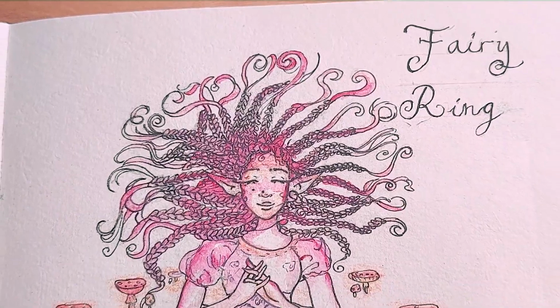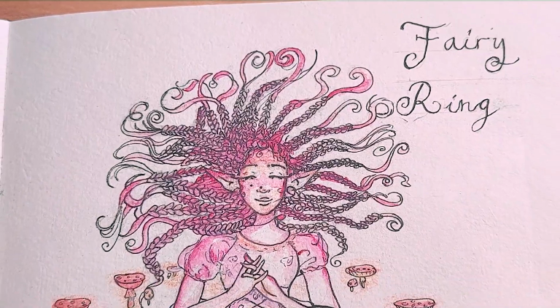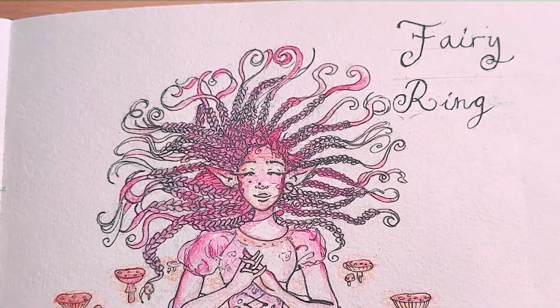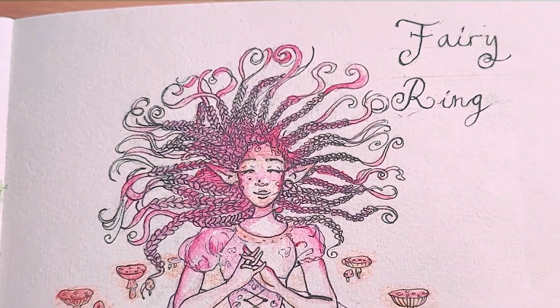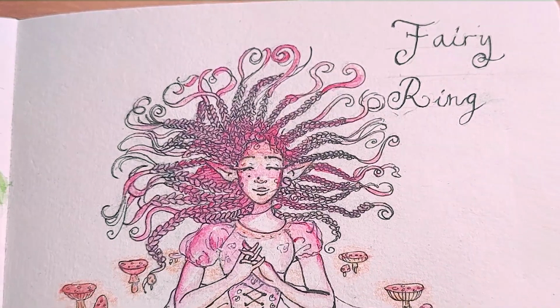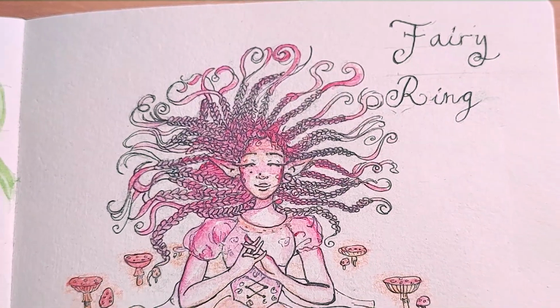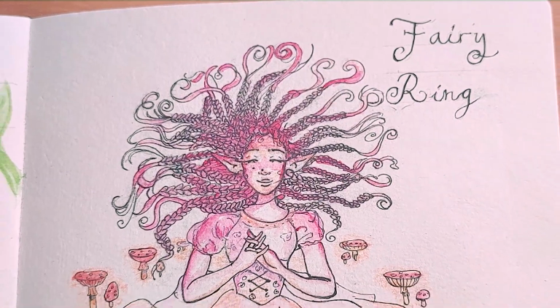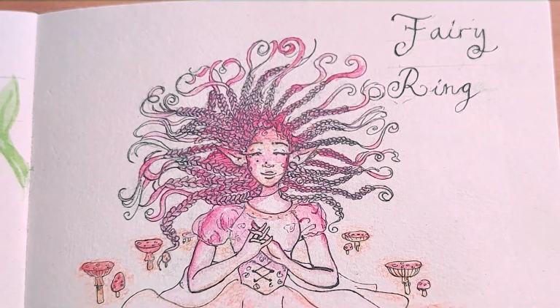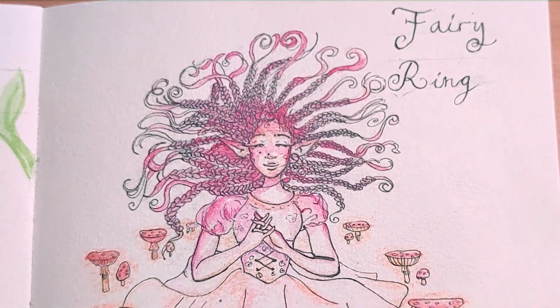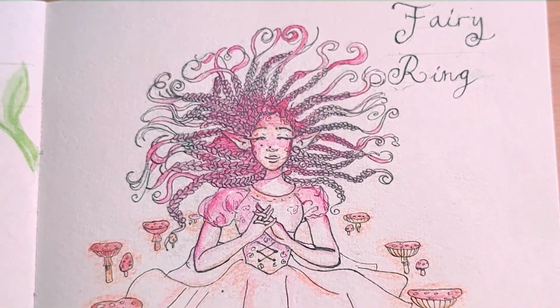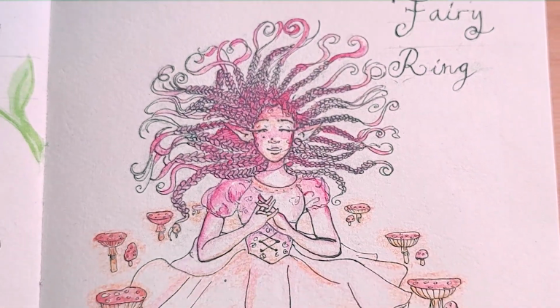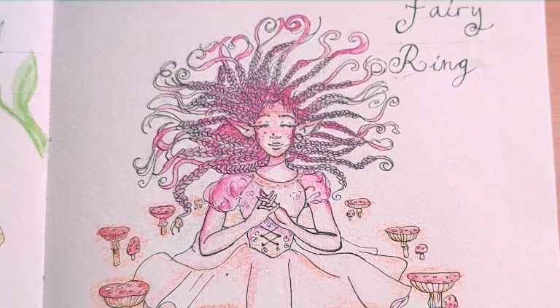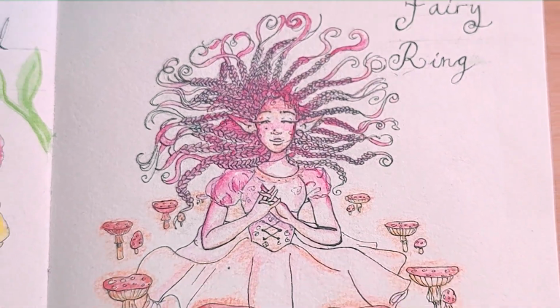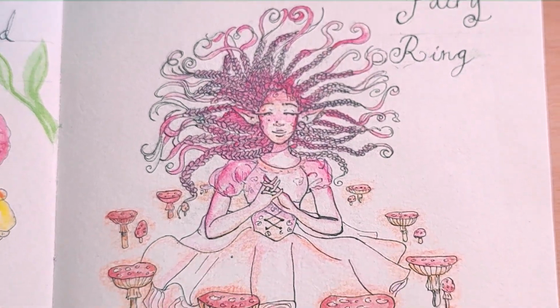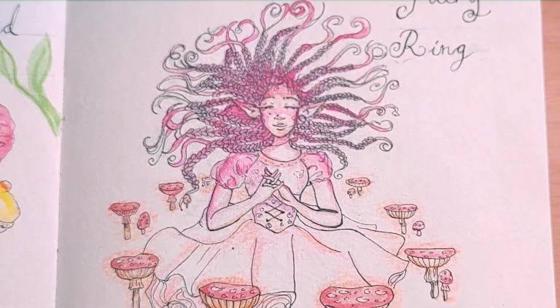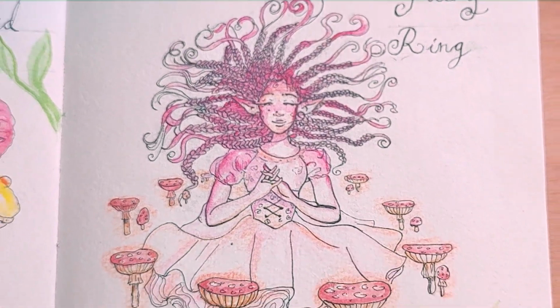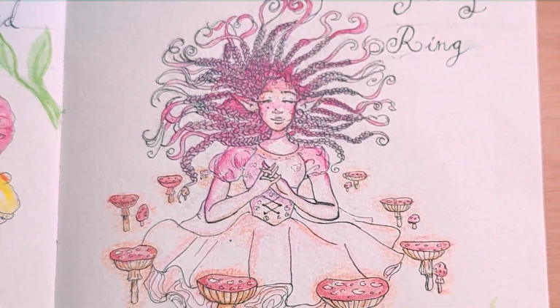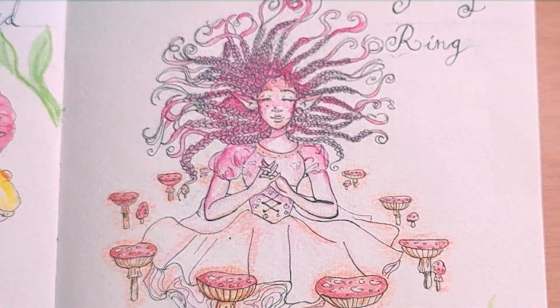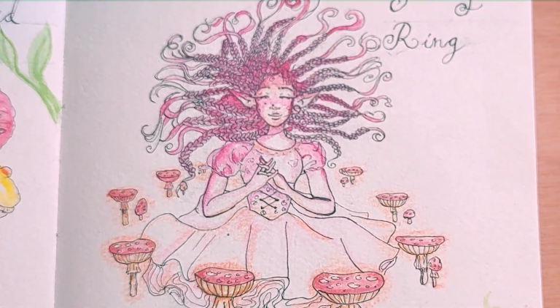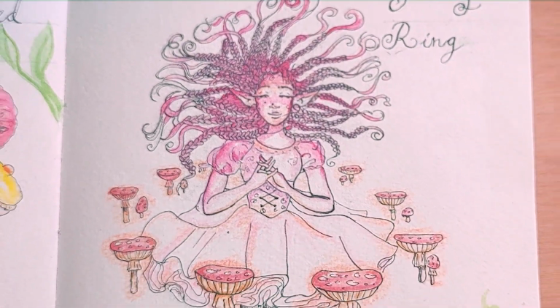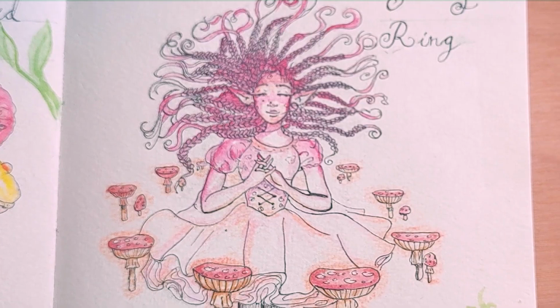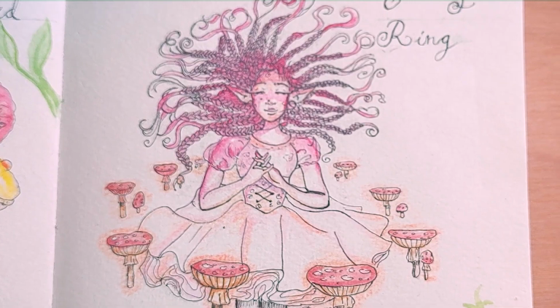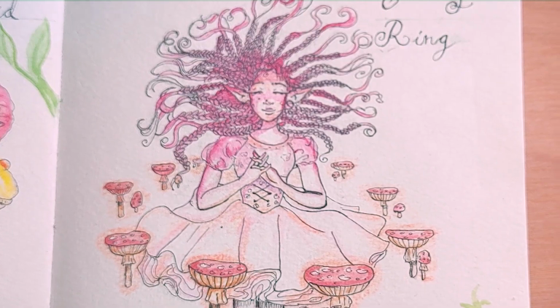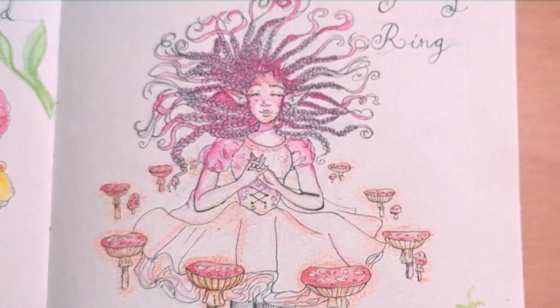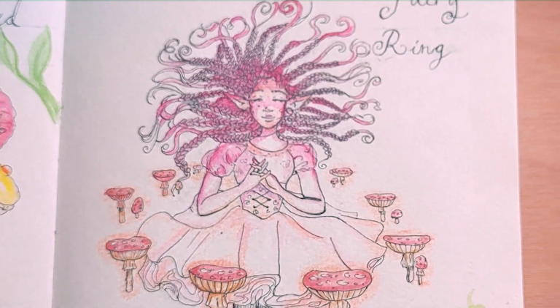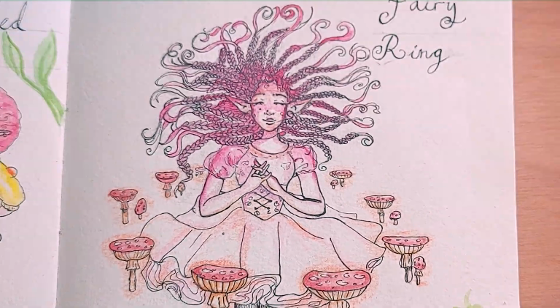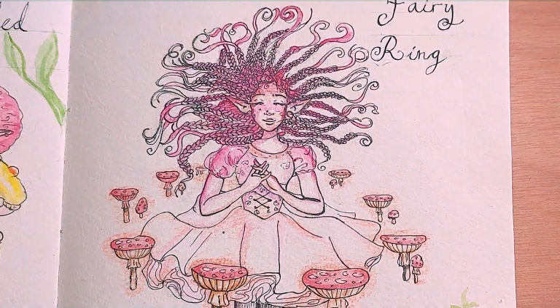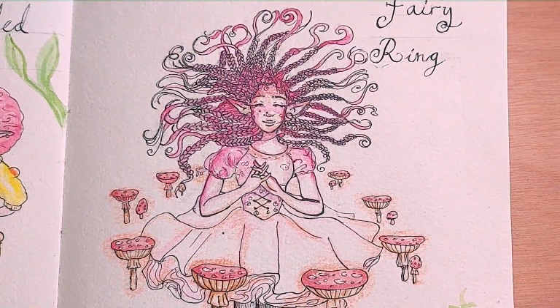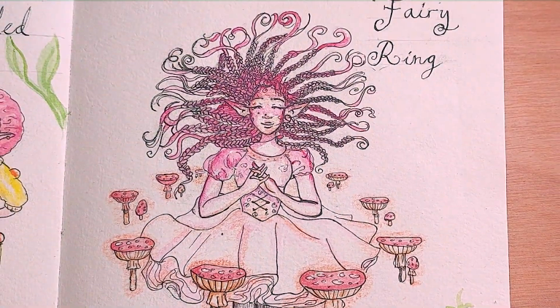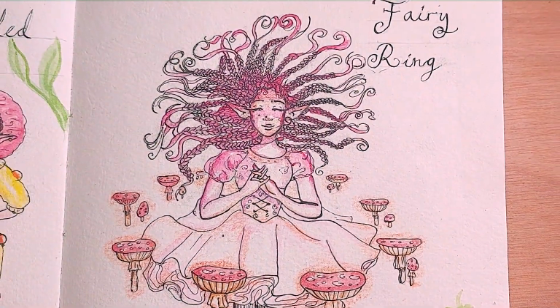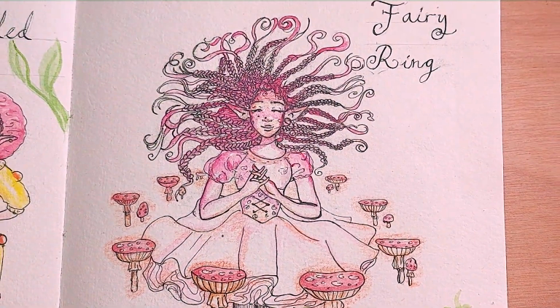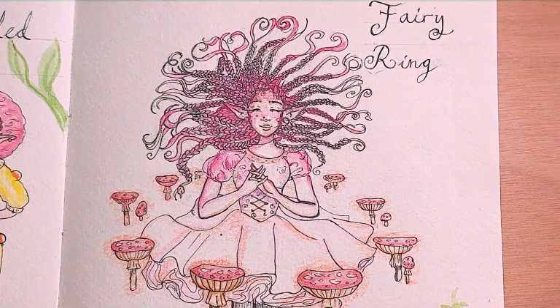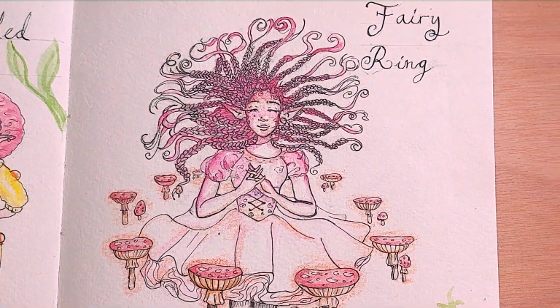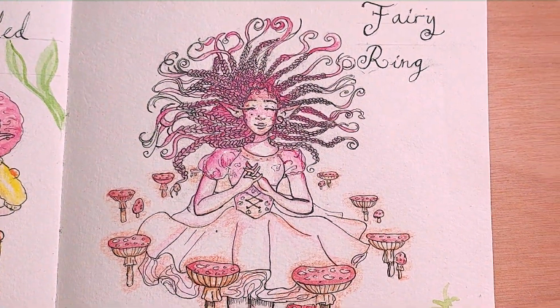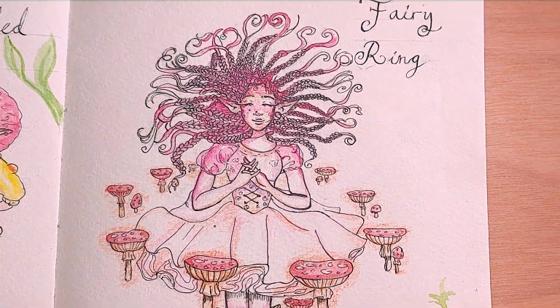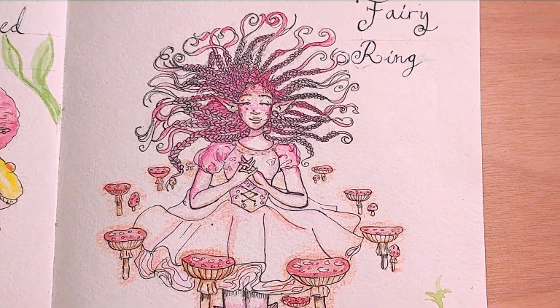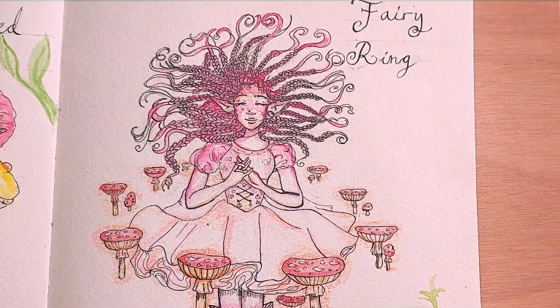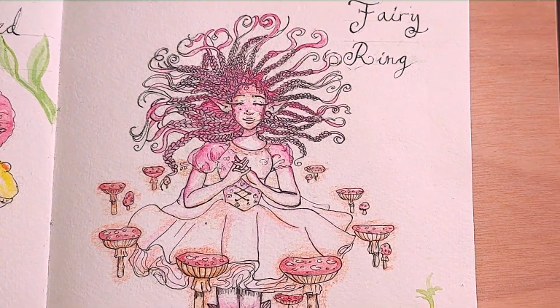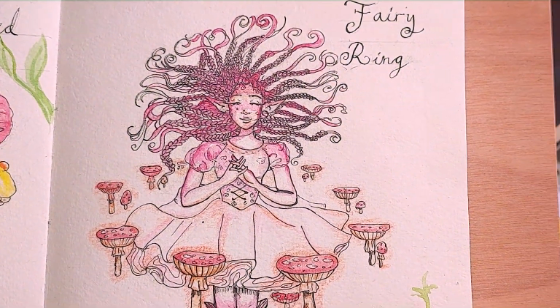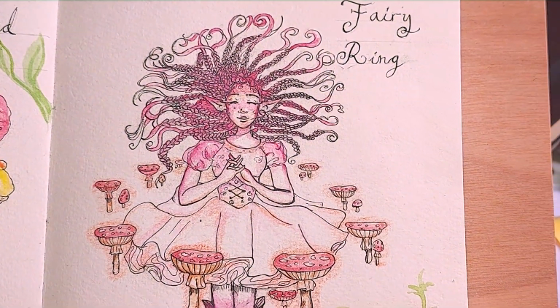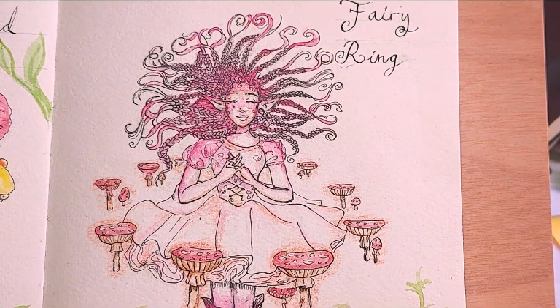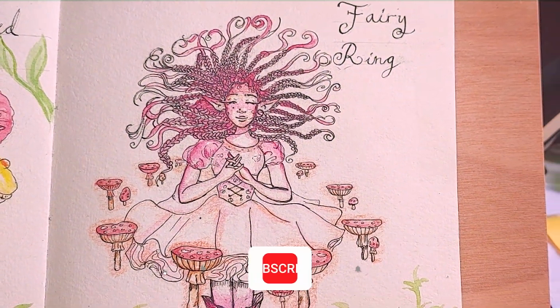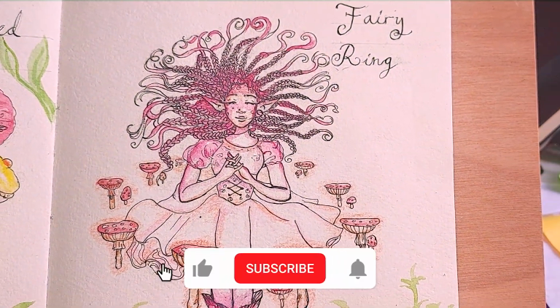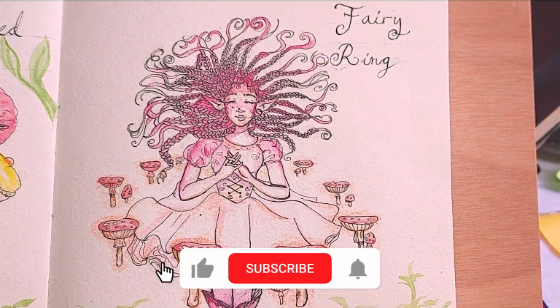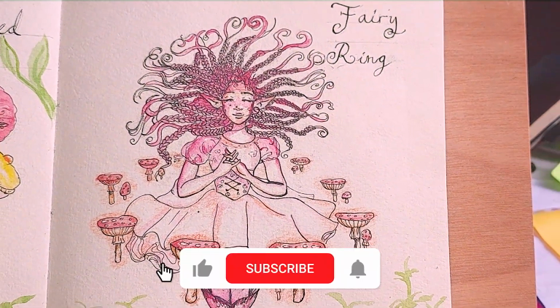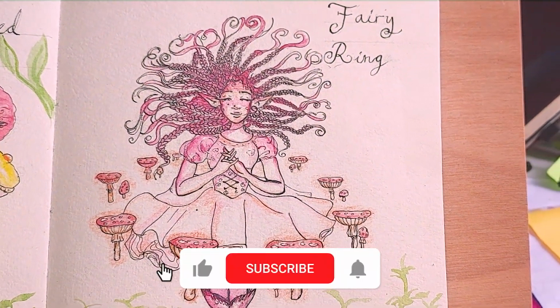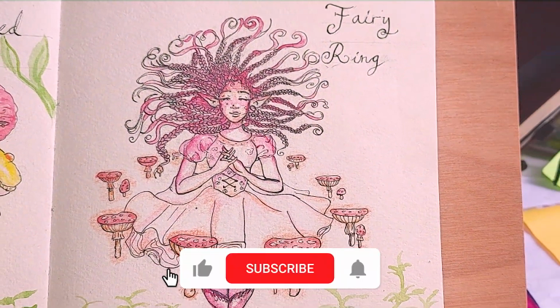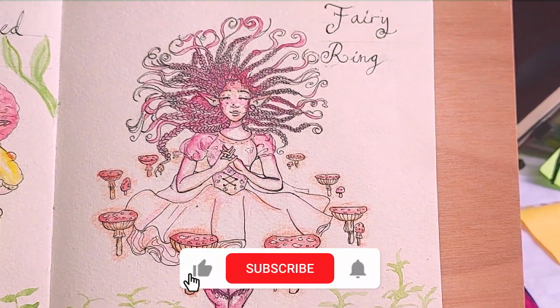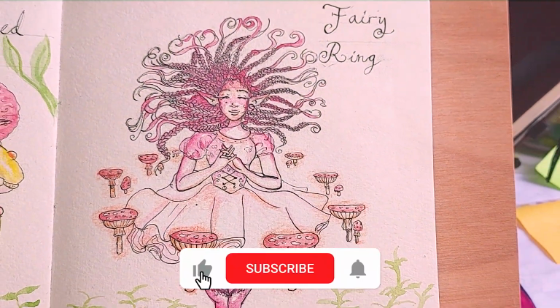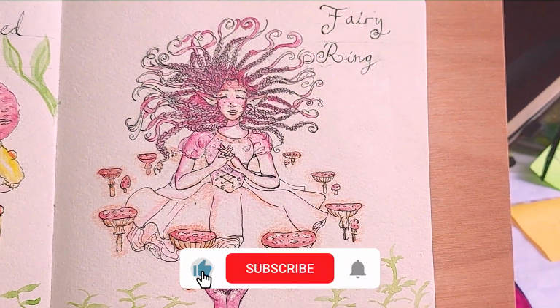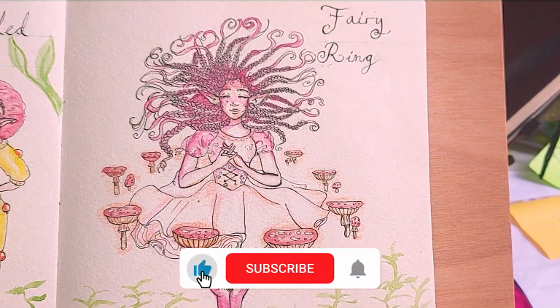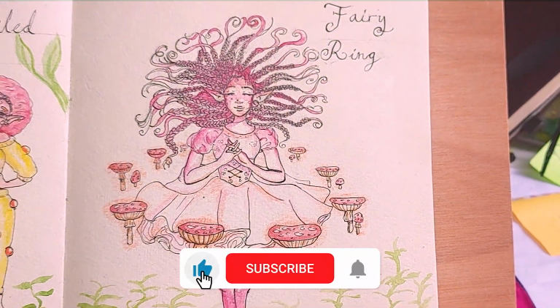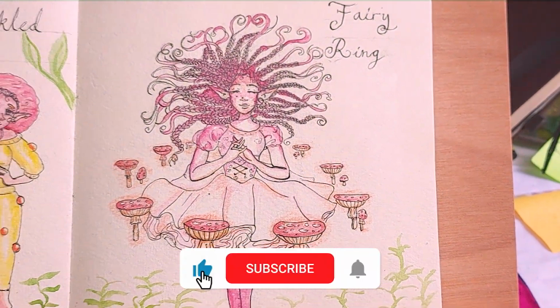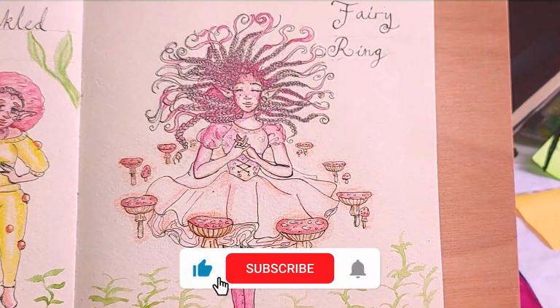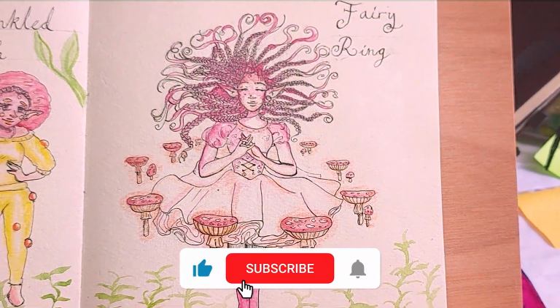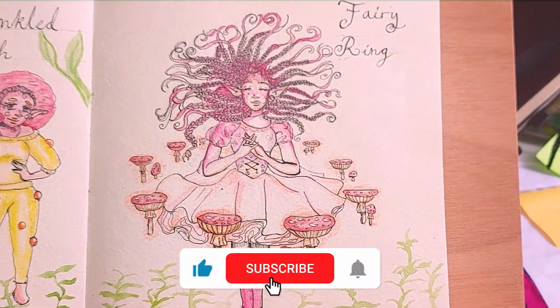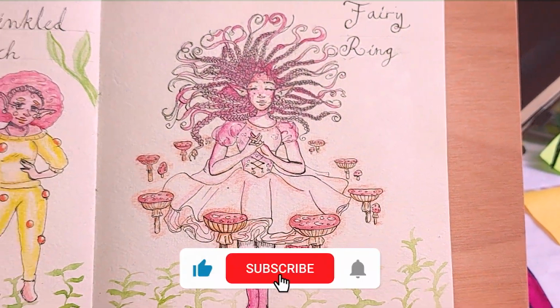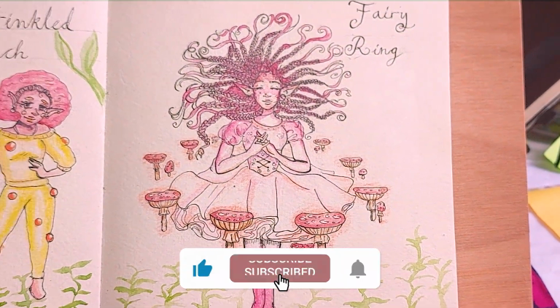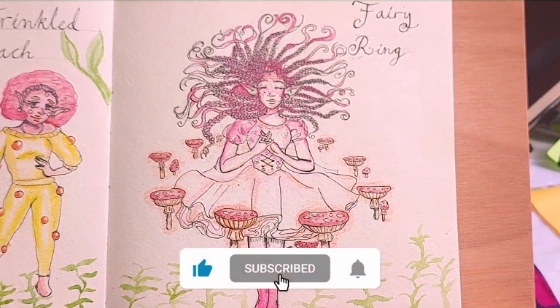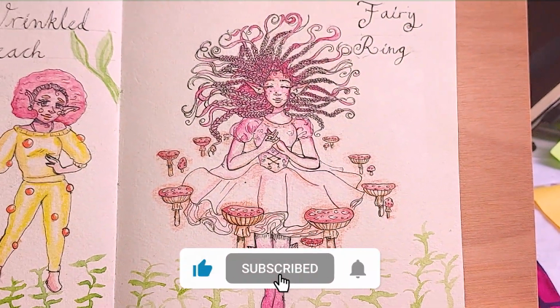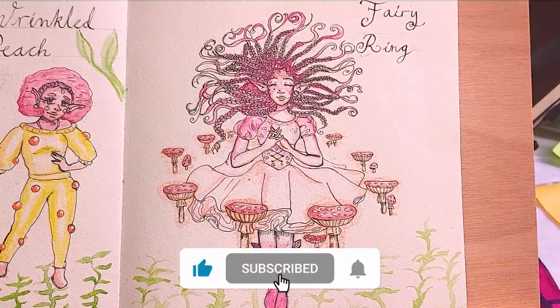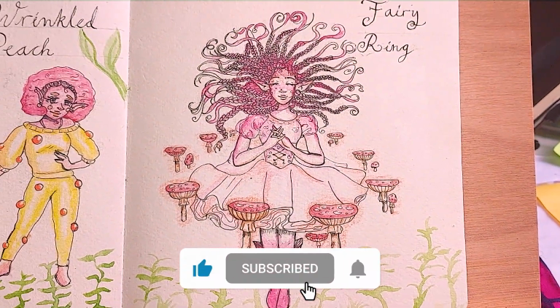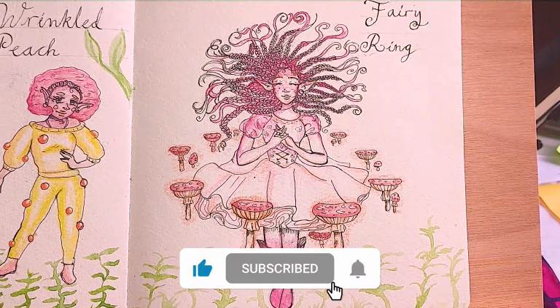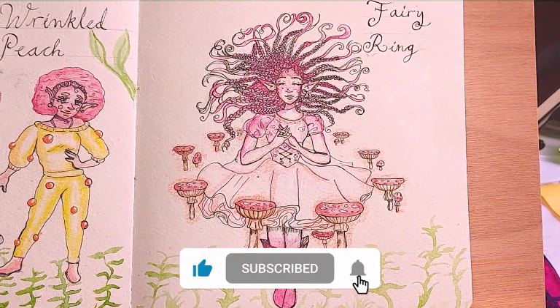All finished! I hope that you enjoyed this video. Please leave a like or a comment — it really helps out. Thanks for watching and I'll see you in the next one.